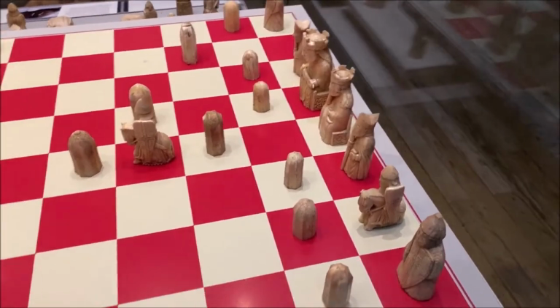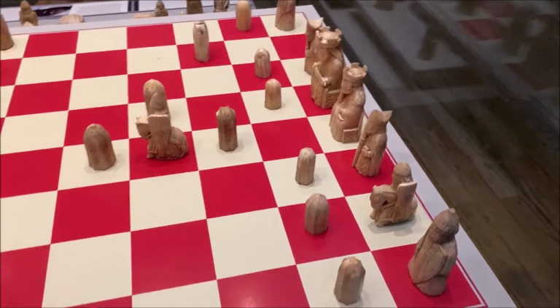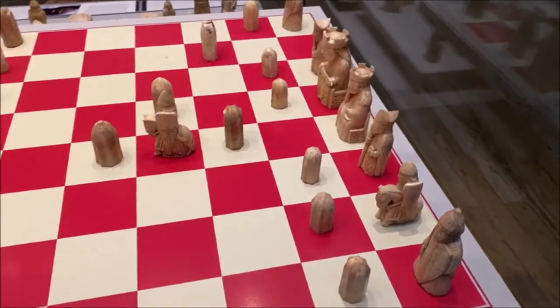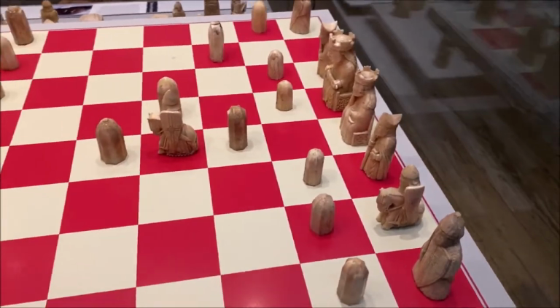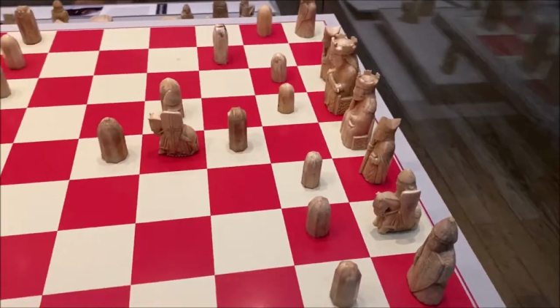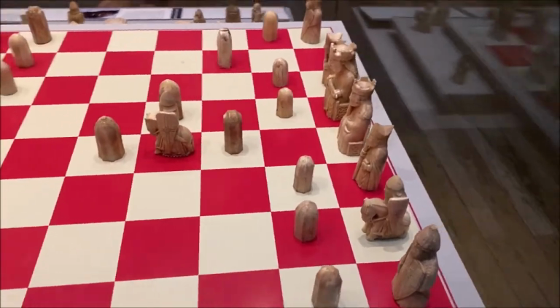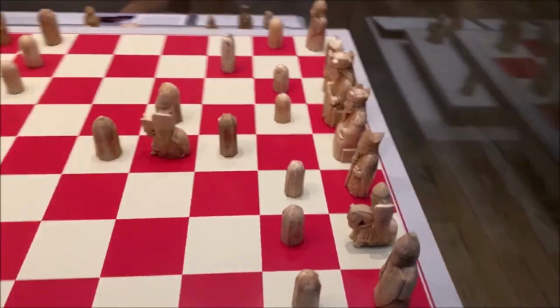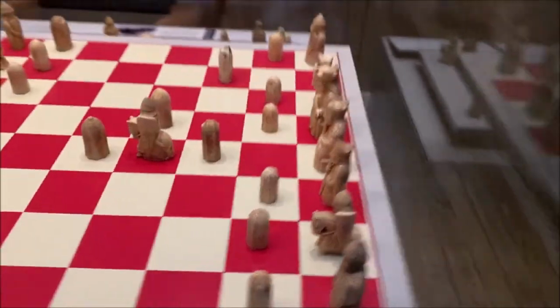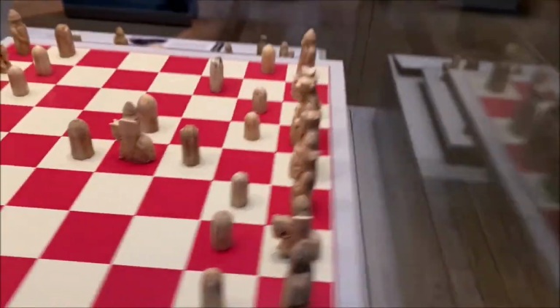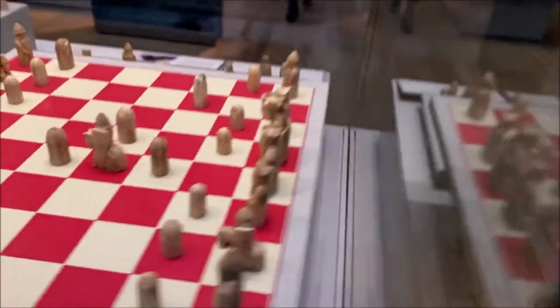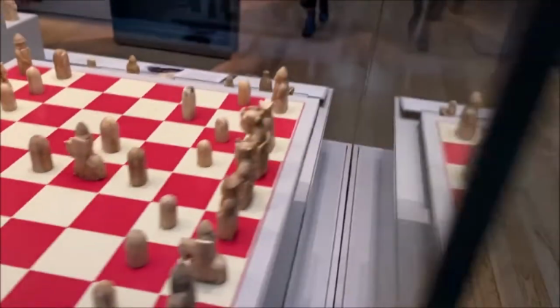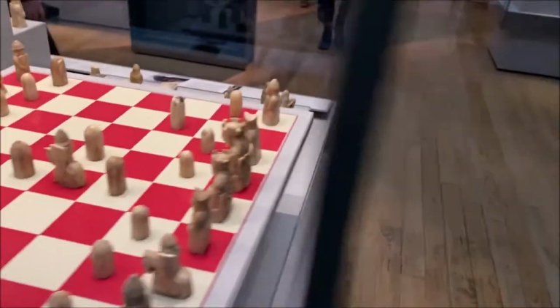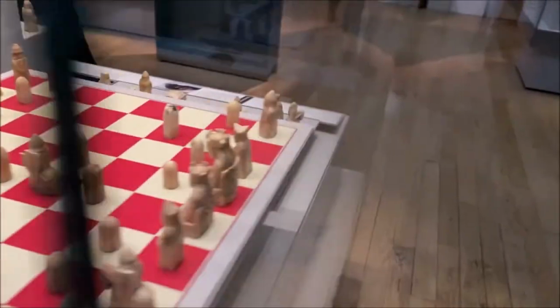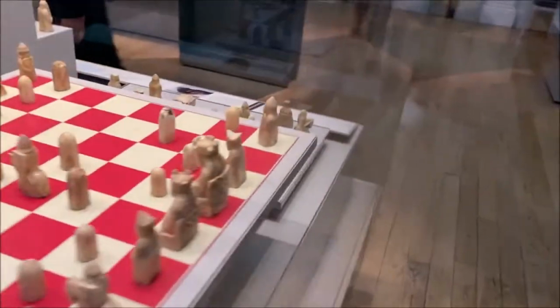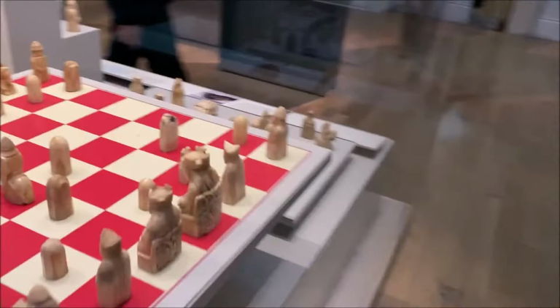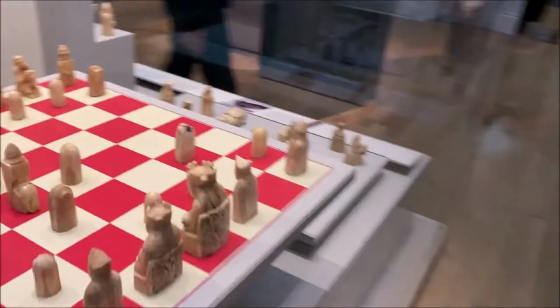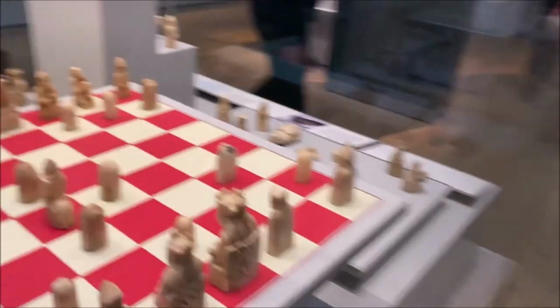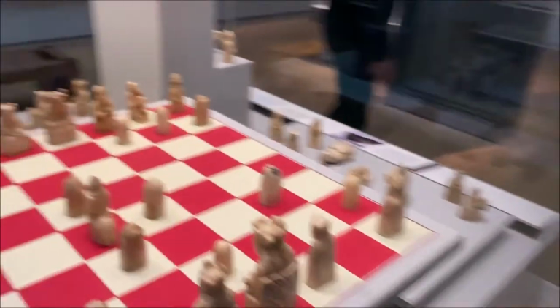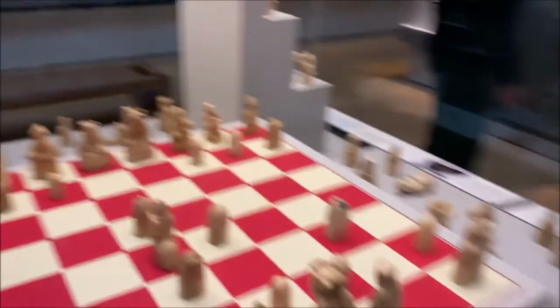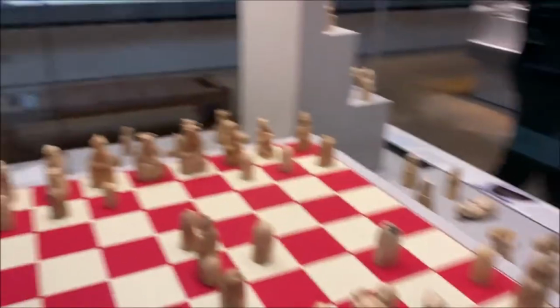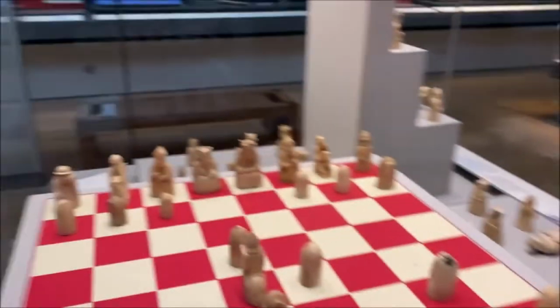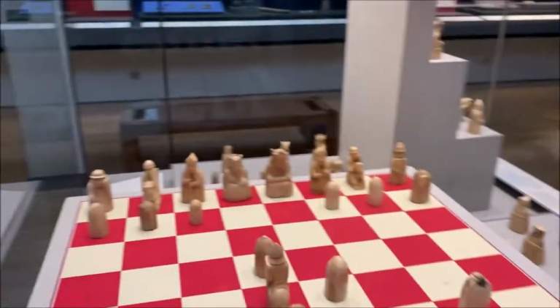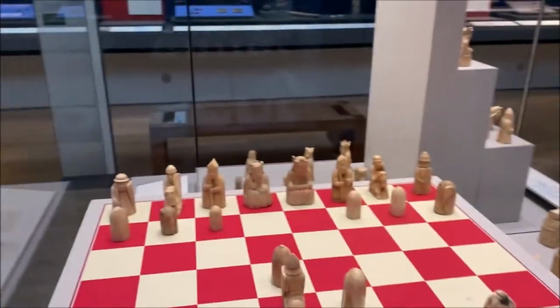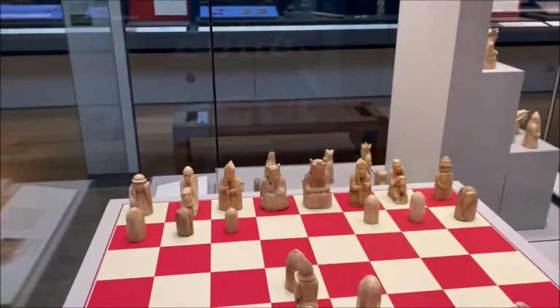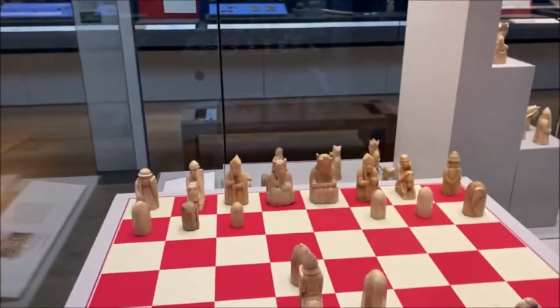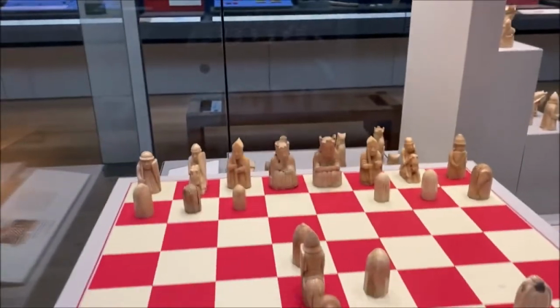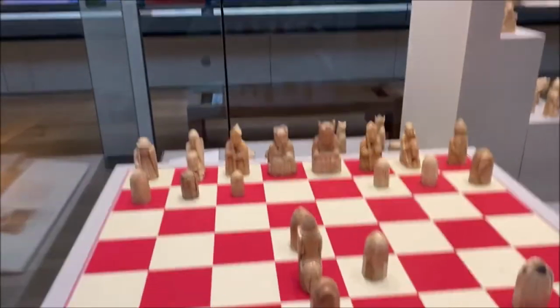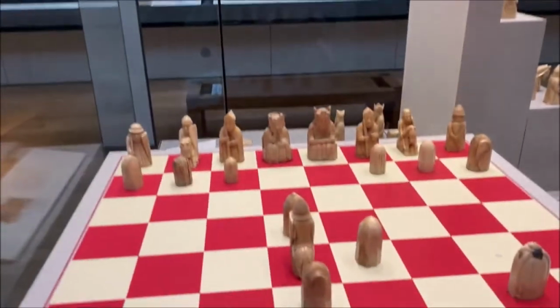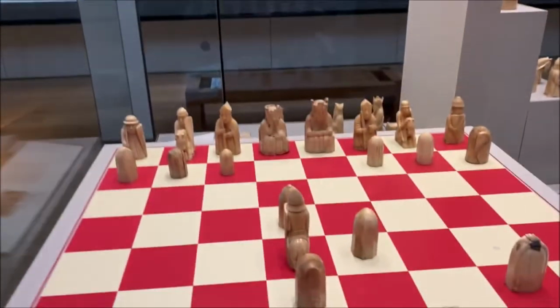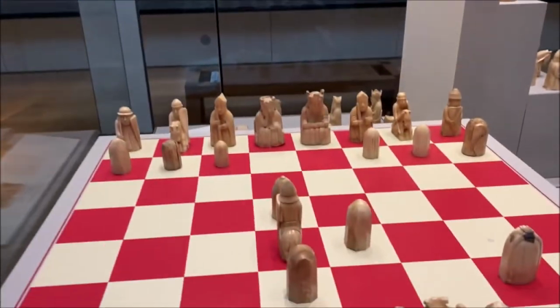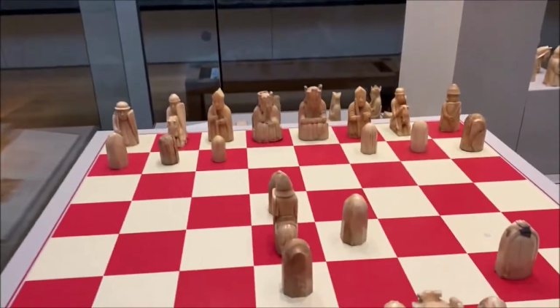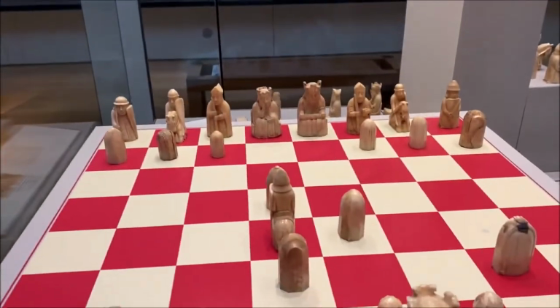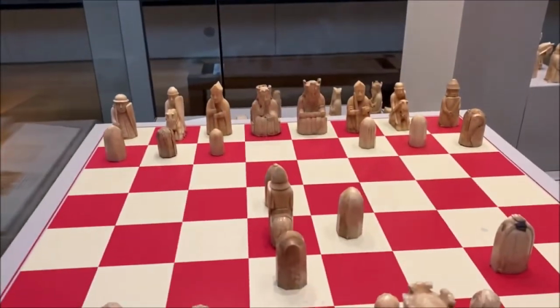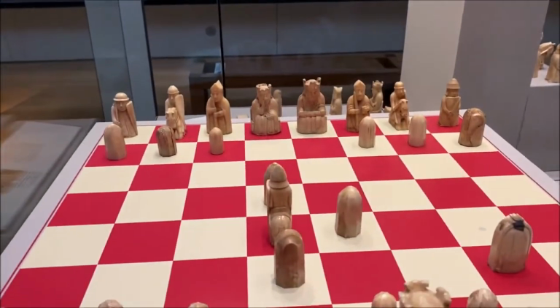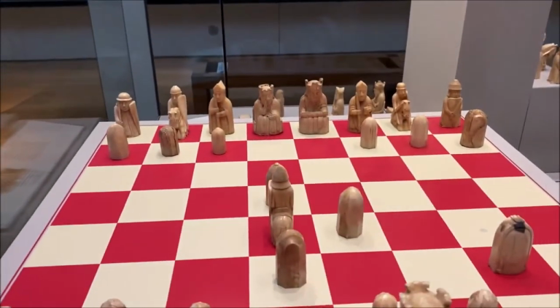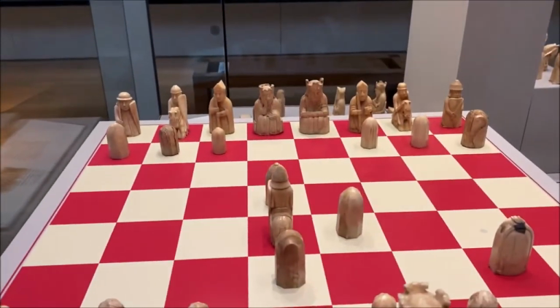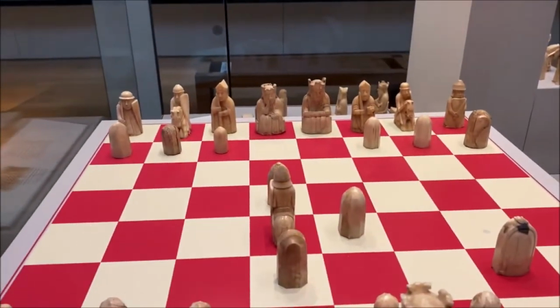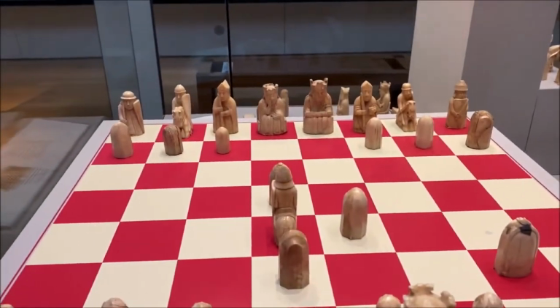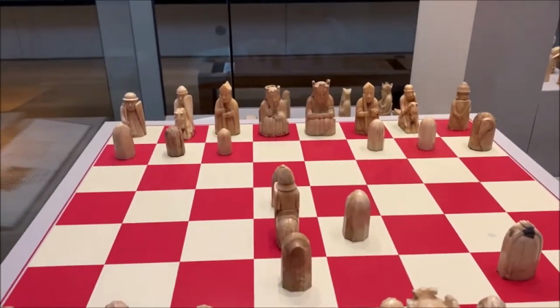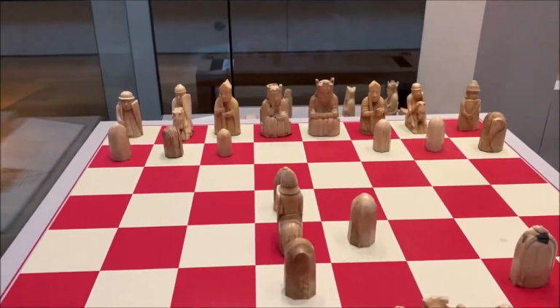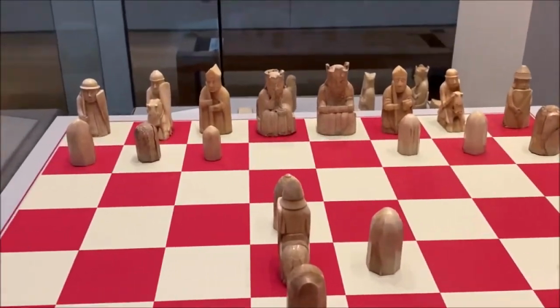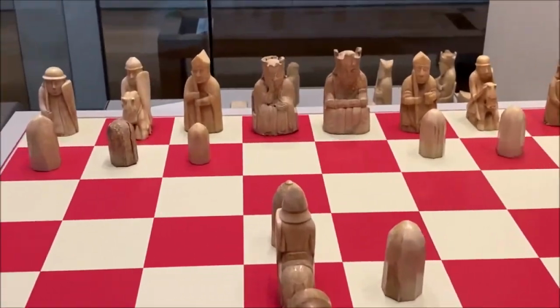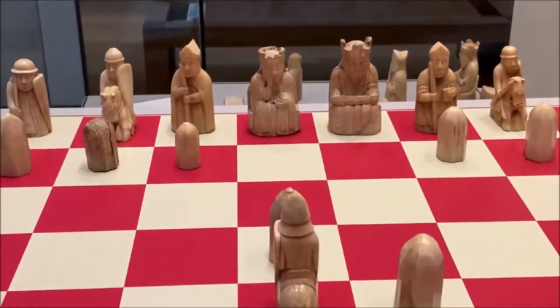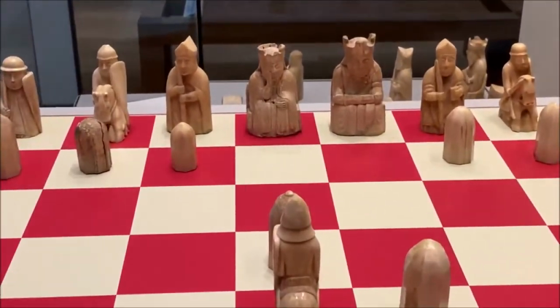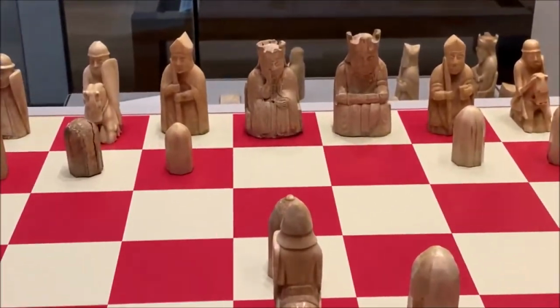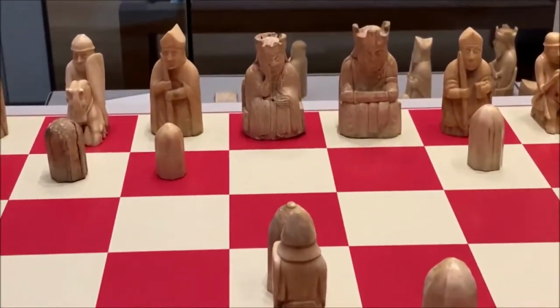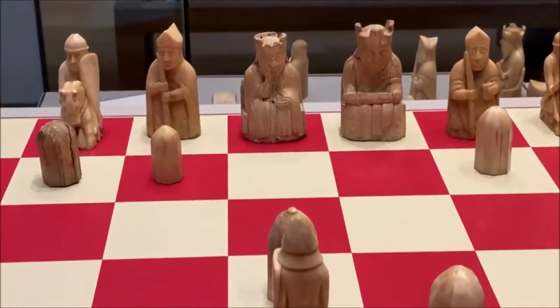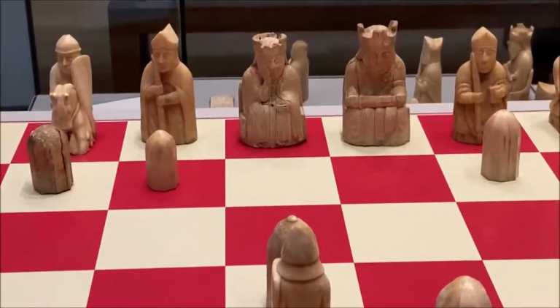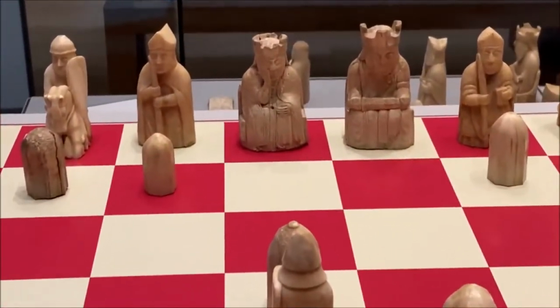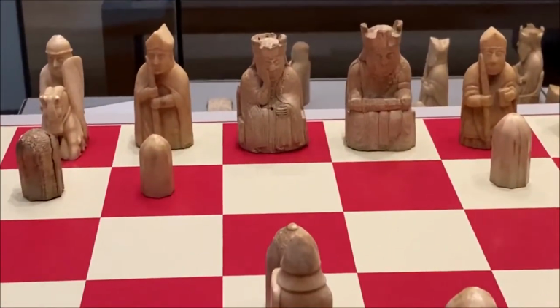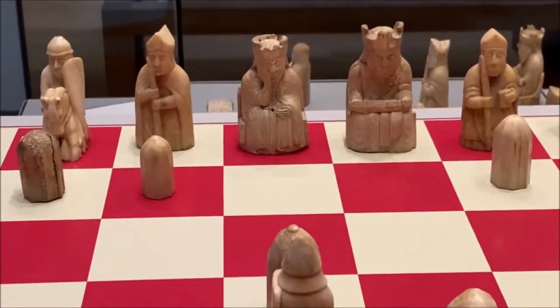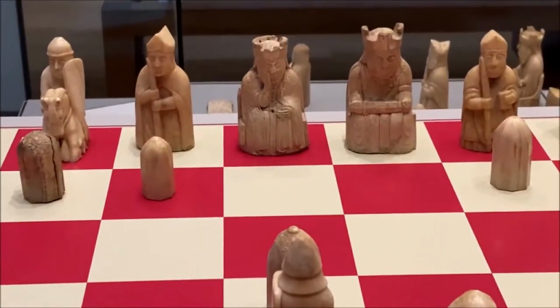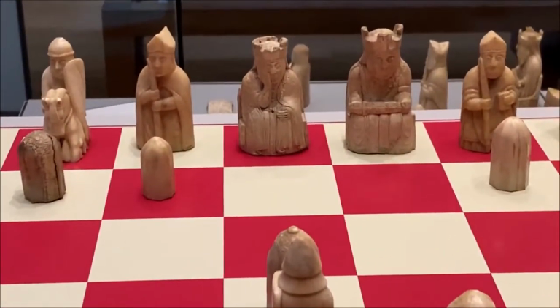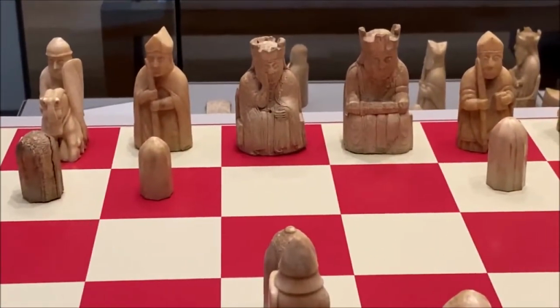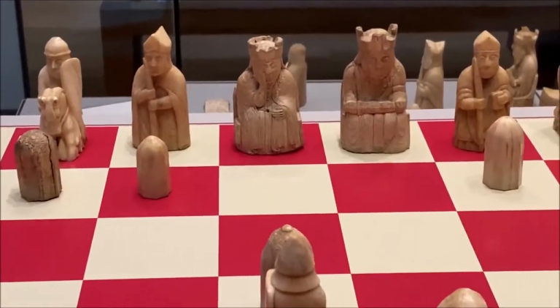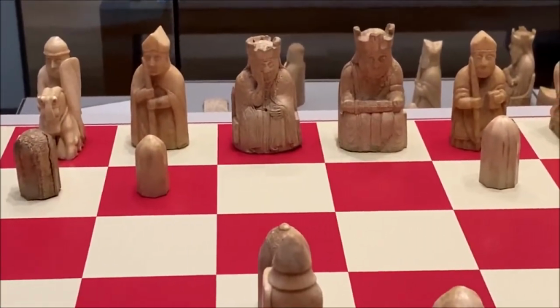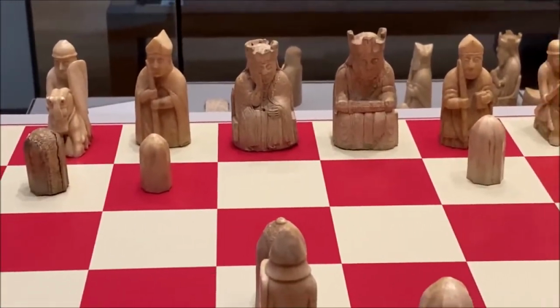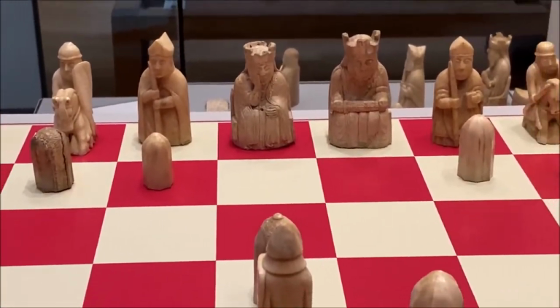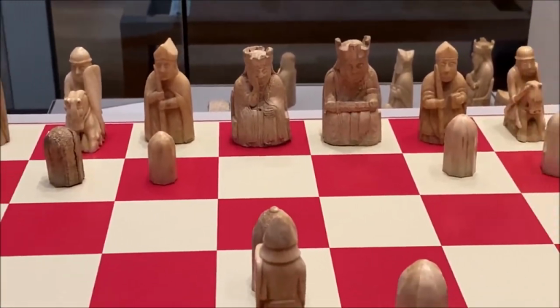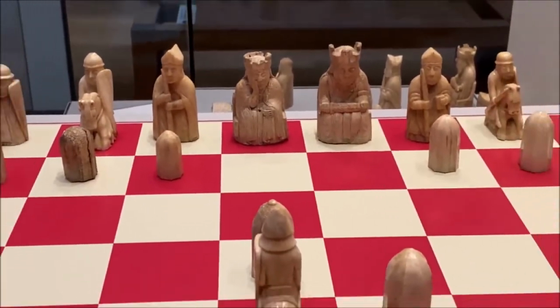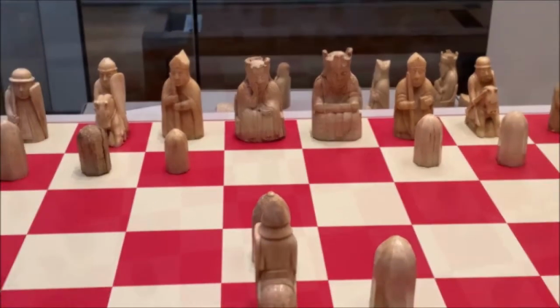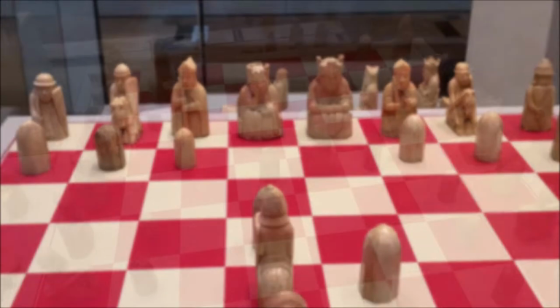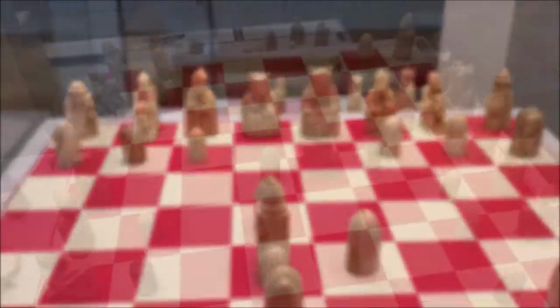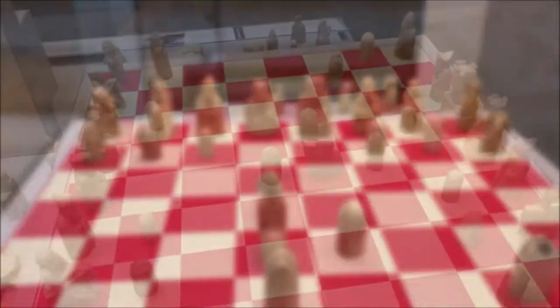It's the queen that's usually the most famous to look at. We can see her here, kind of leaning on her hand in that famous pose.